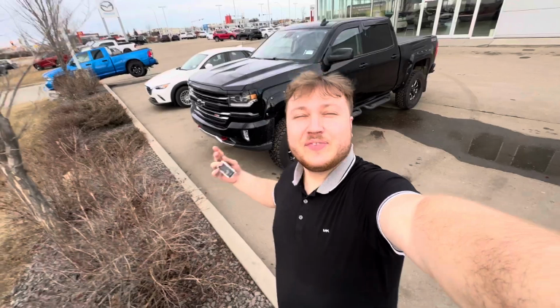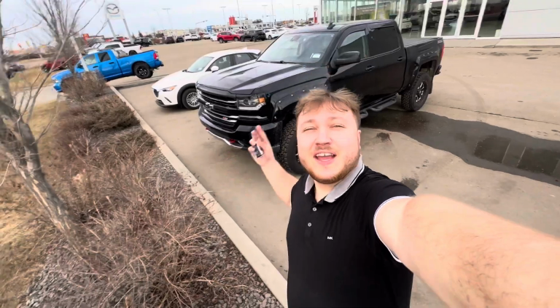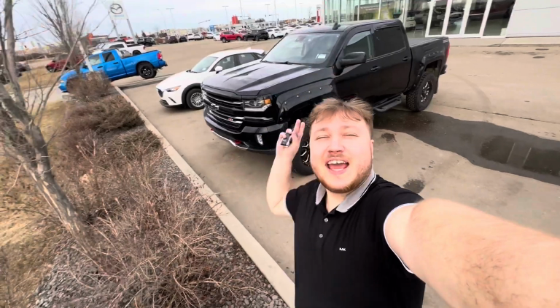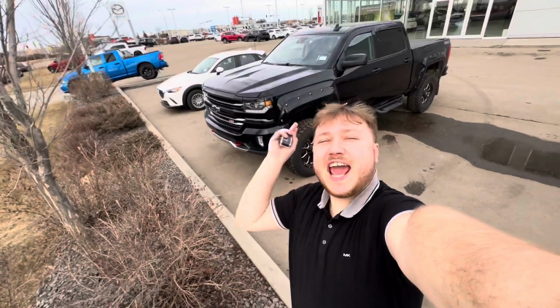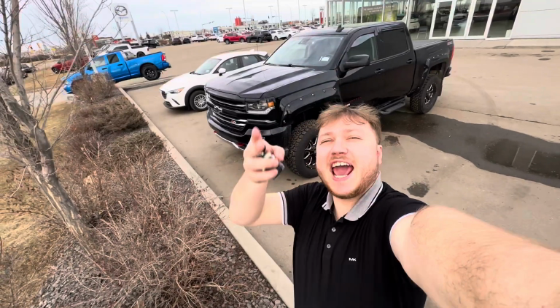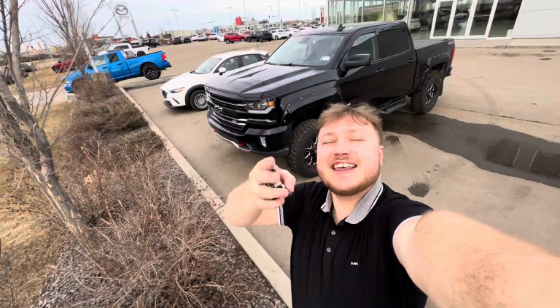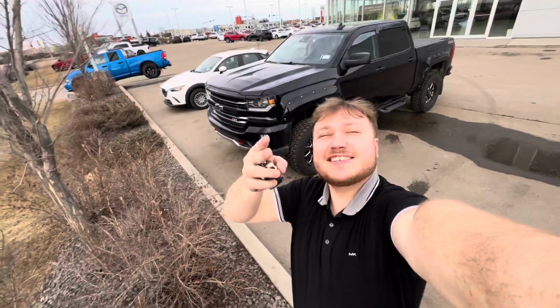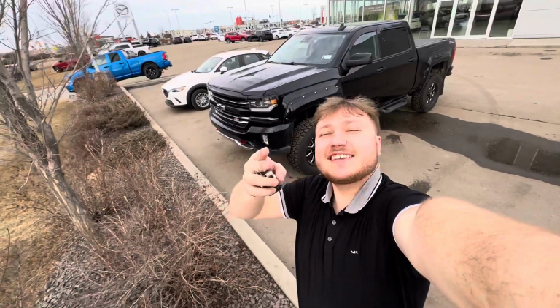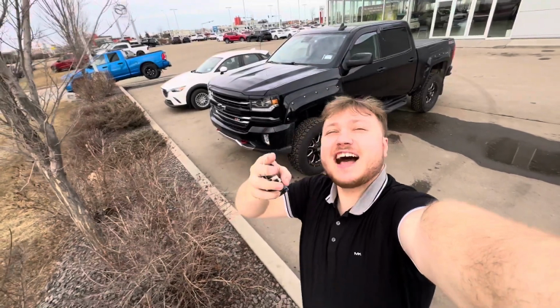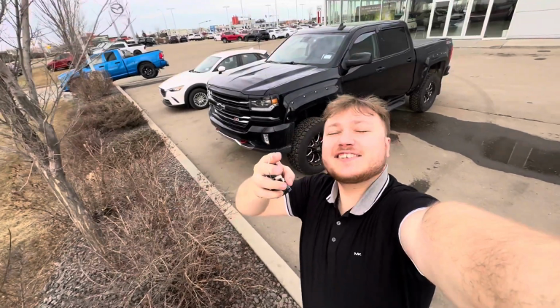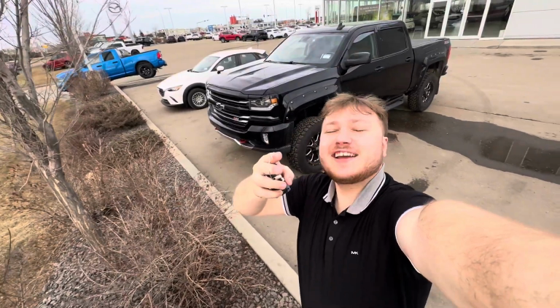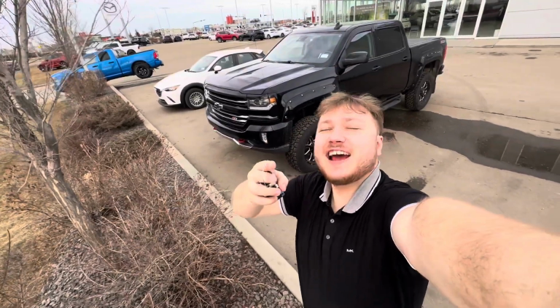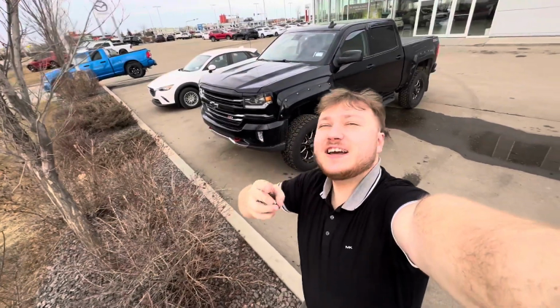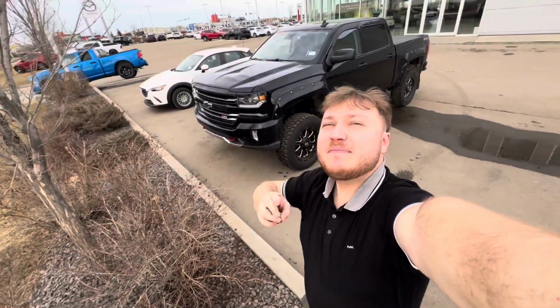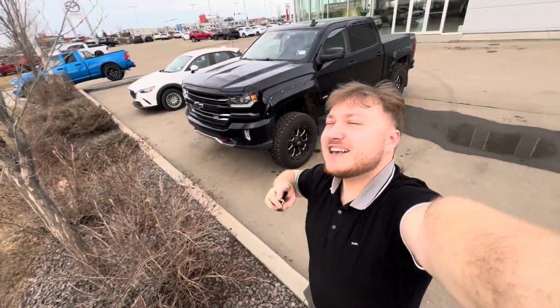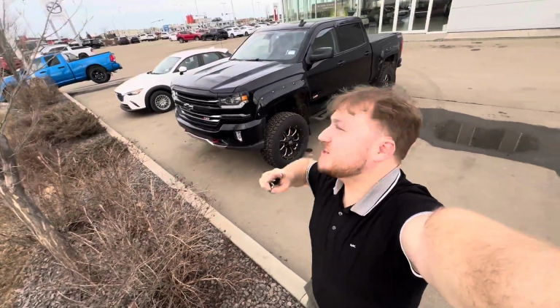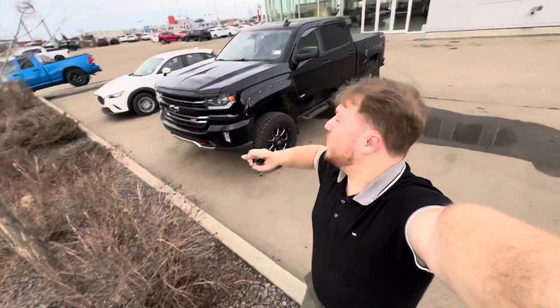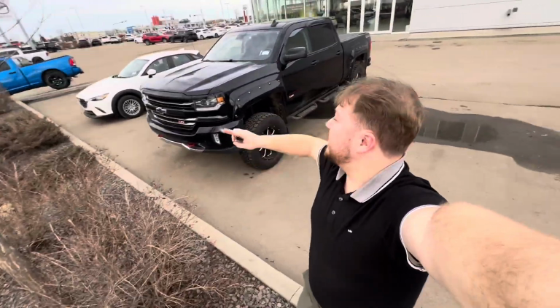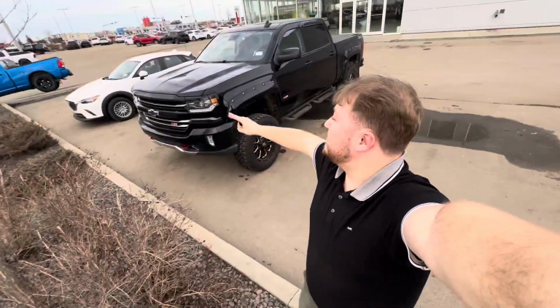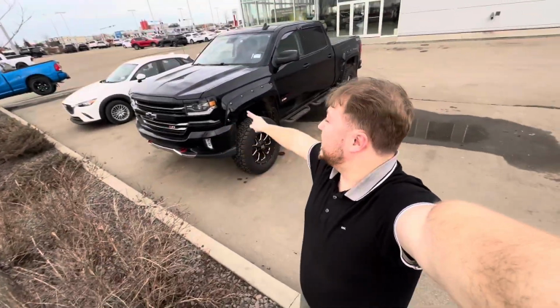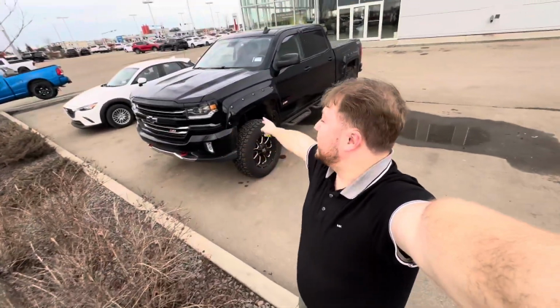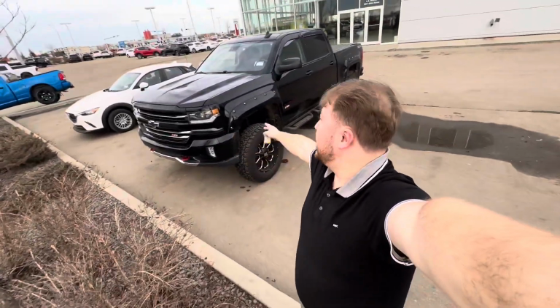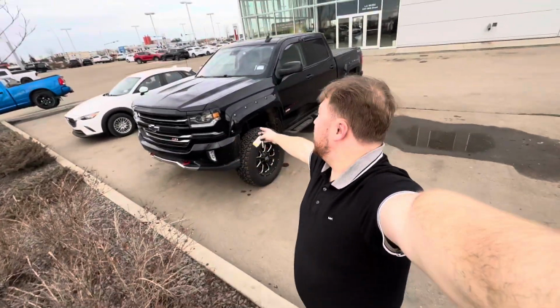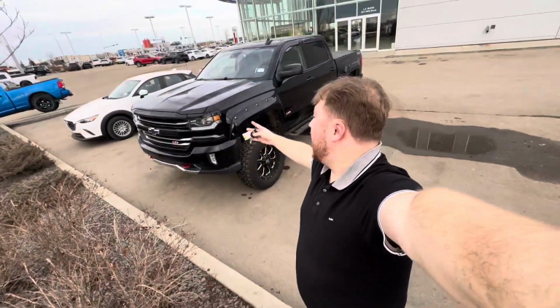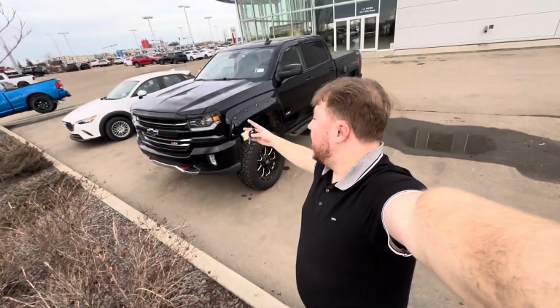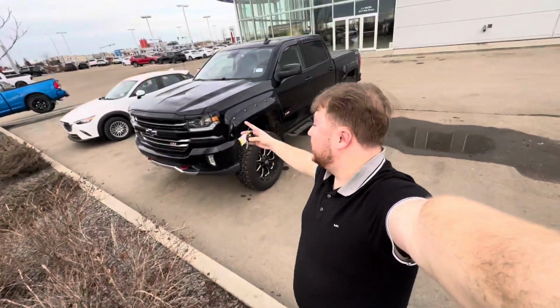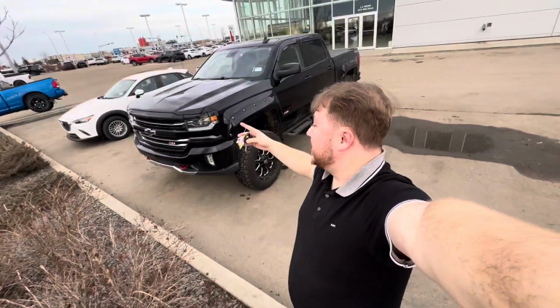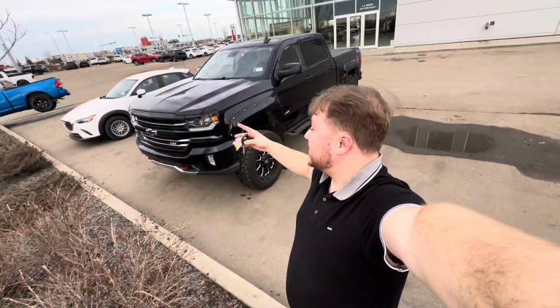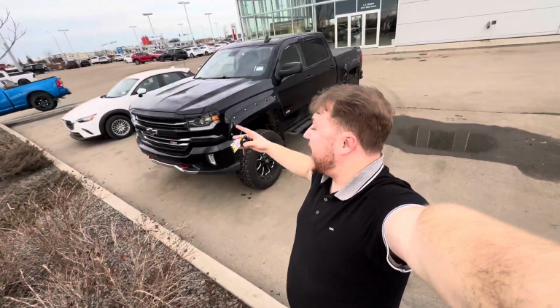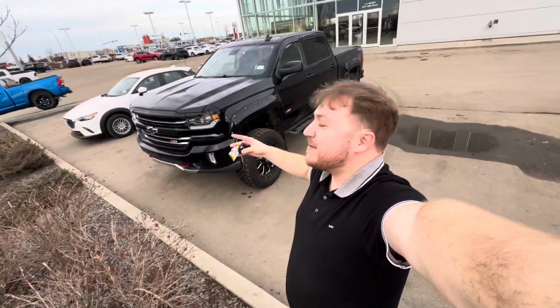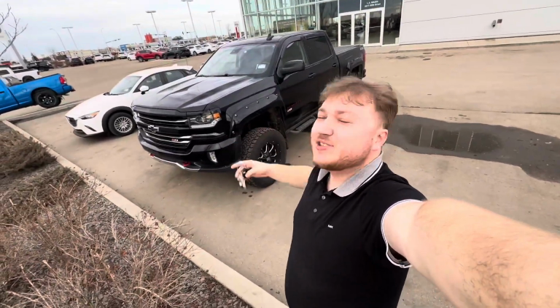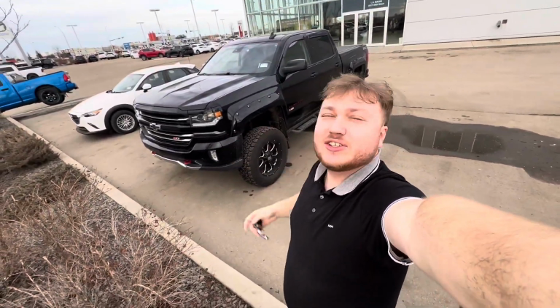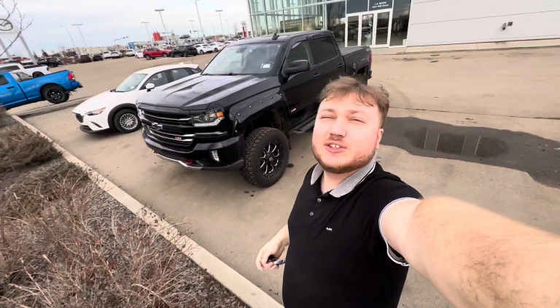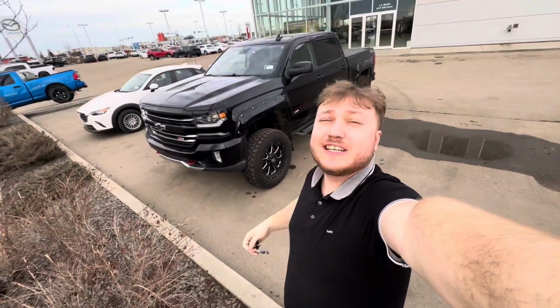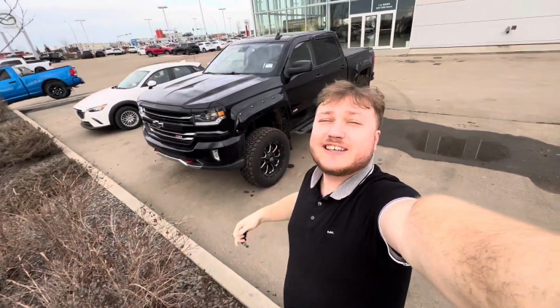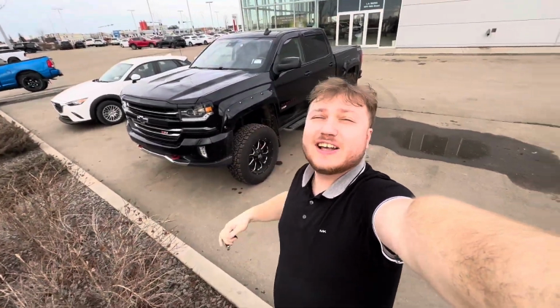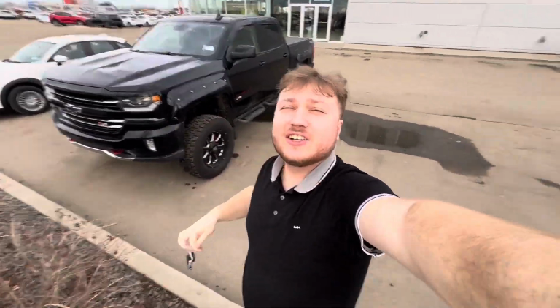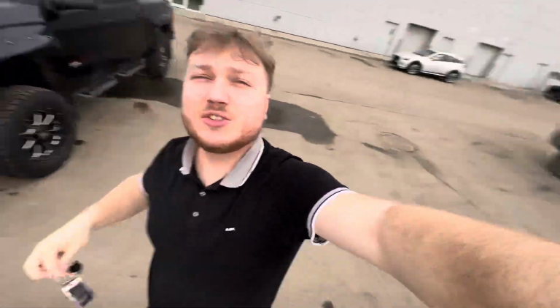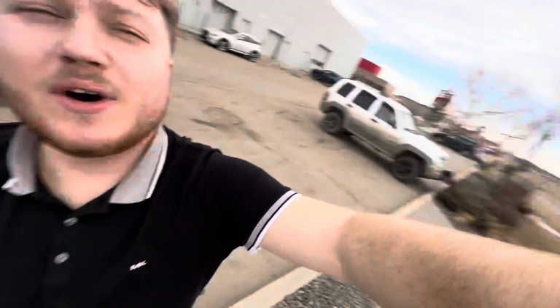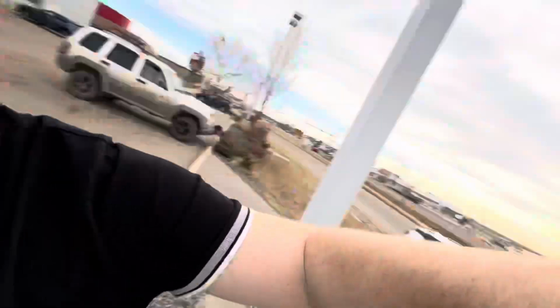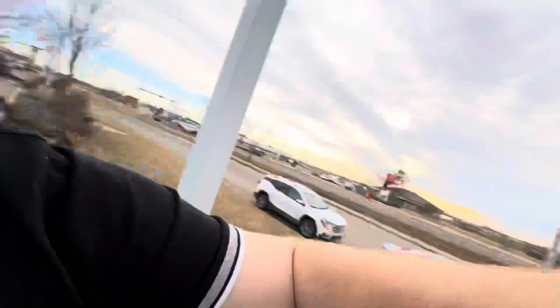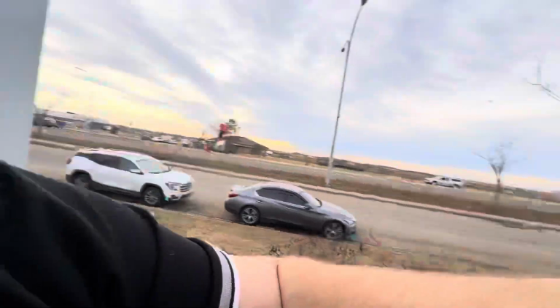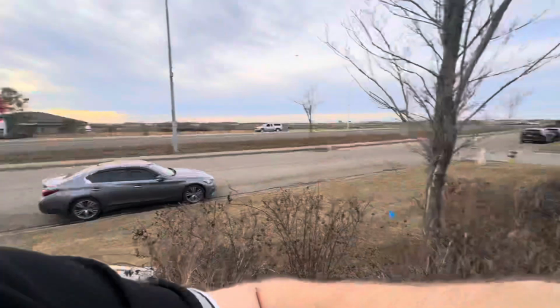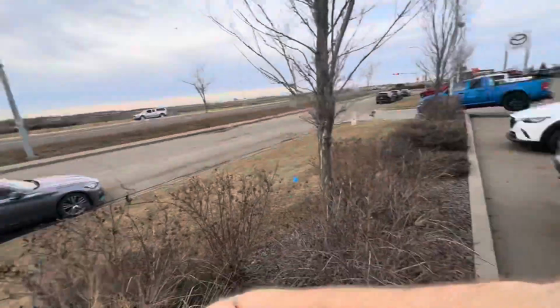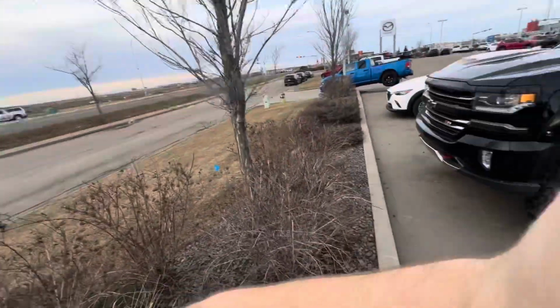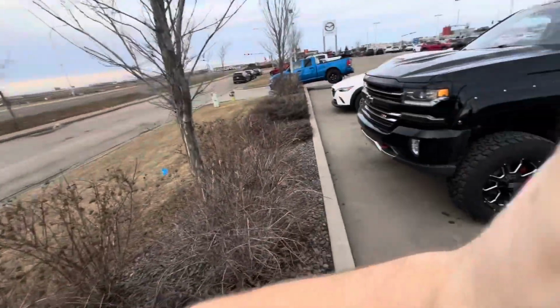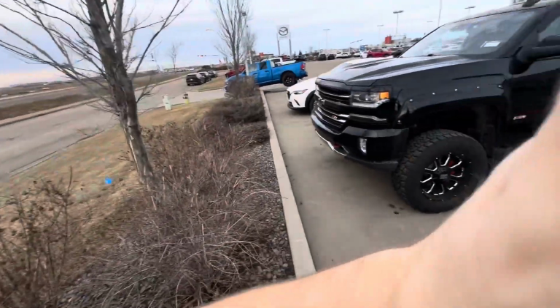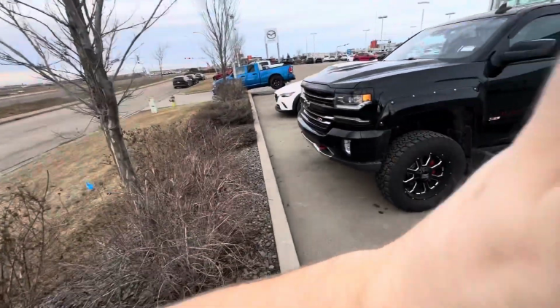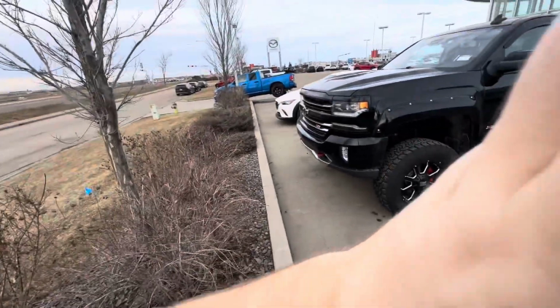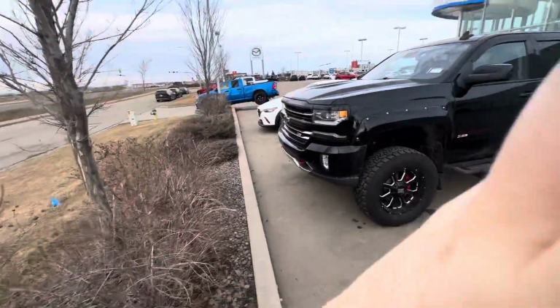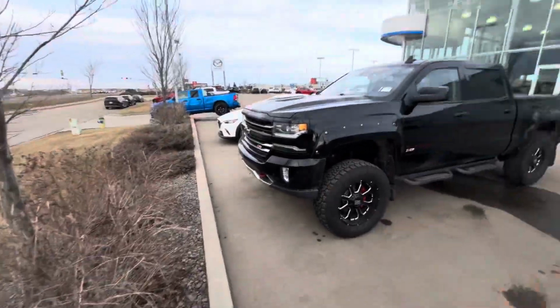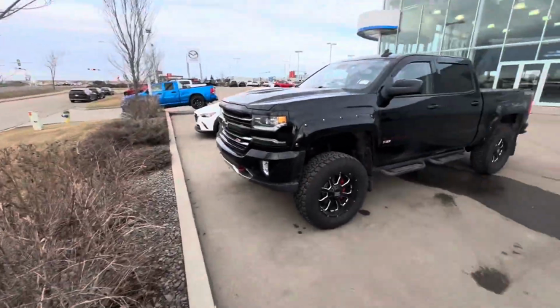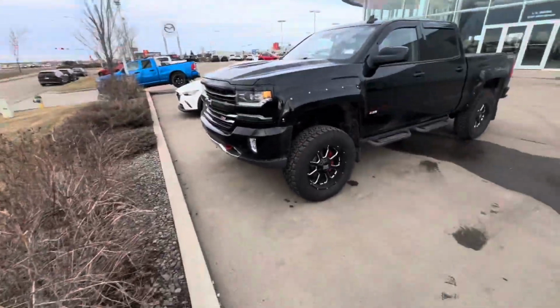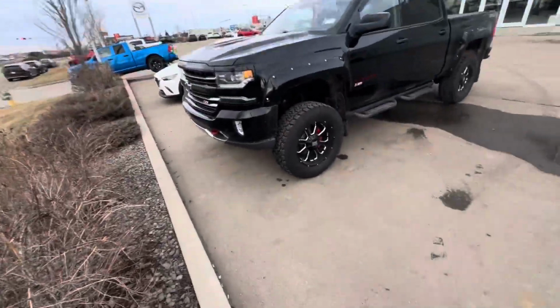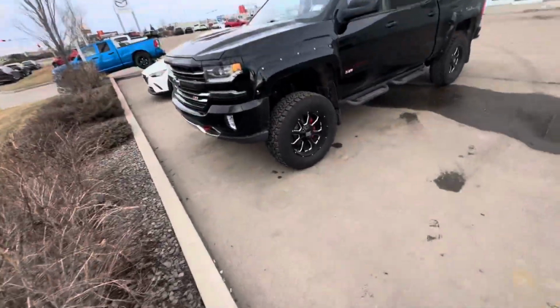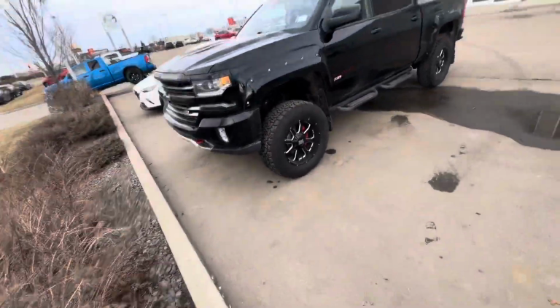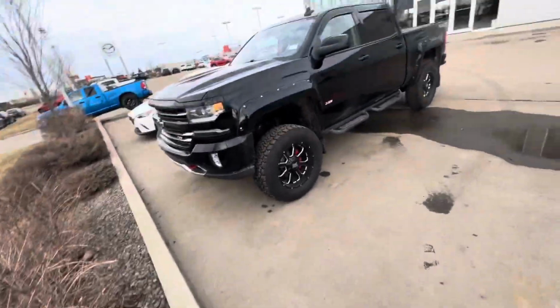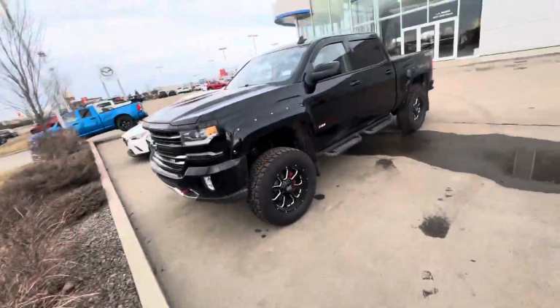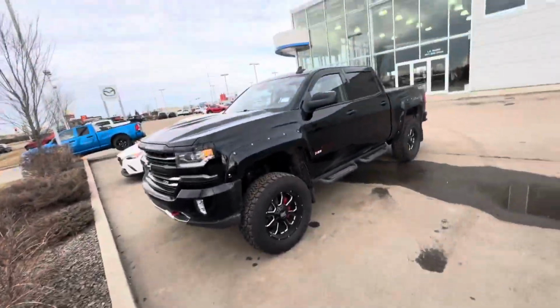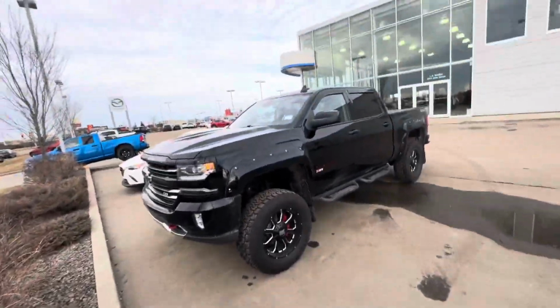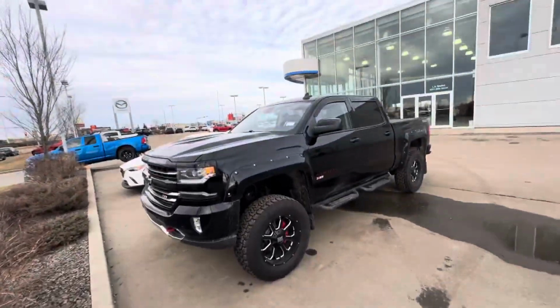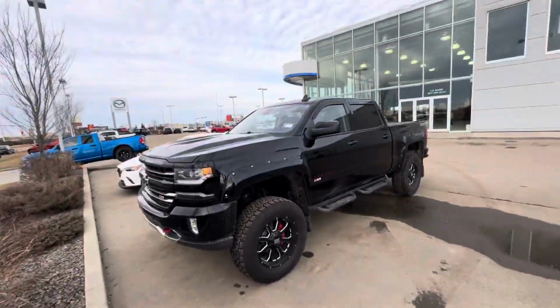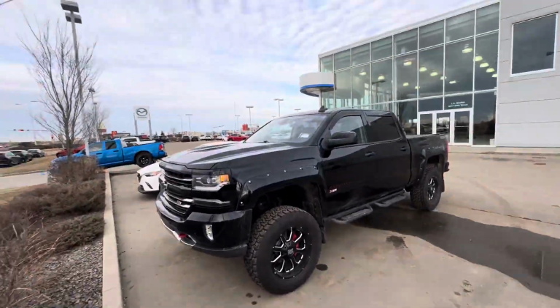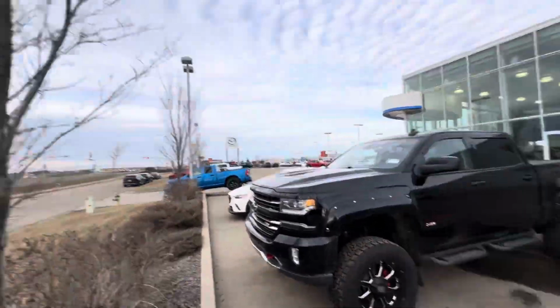Hey, this is Alex here at LA Mazel. Want to make a video of this absolutely killer 2017 Chevy. This thing is dope.